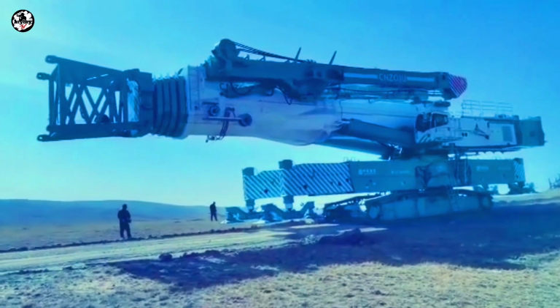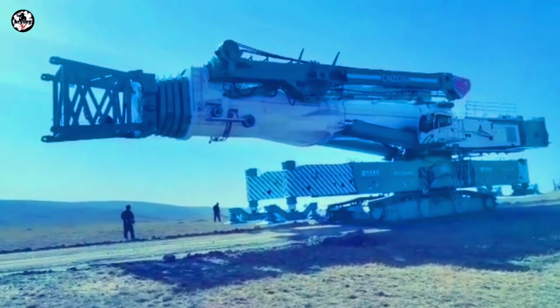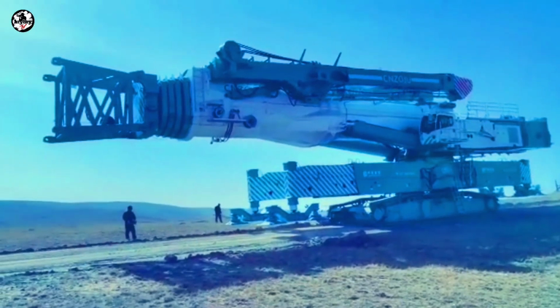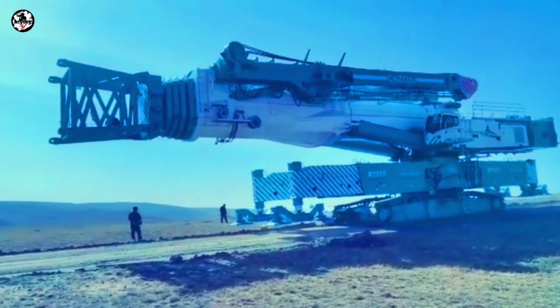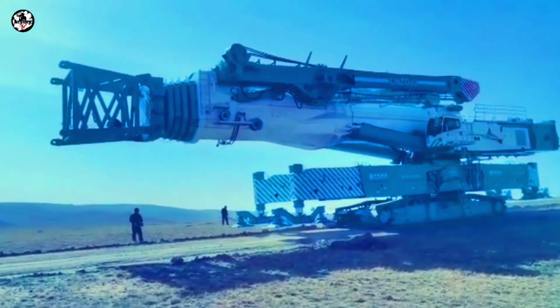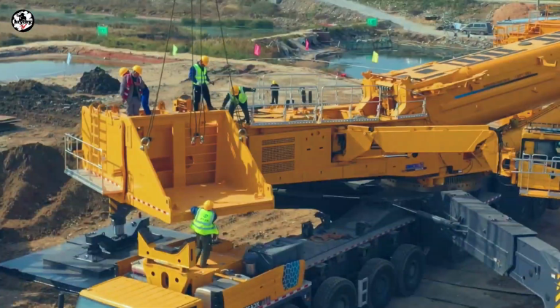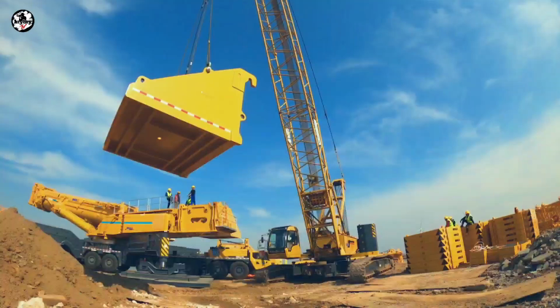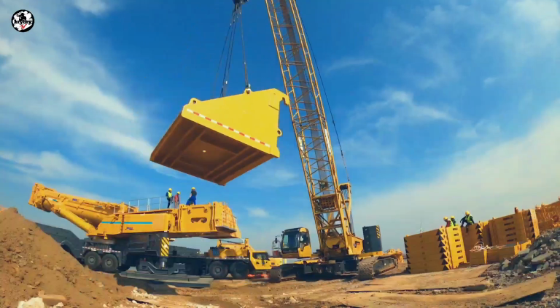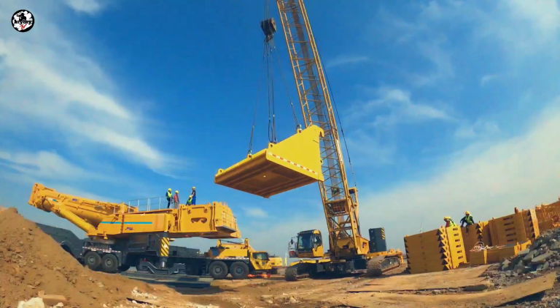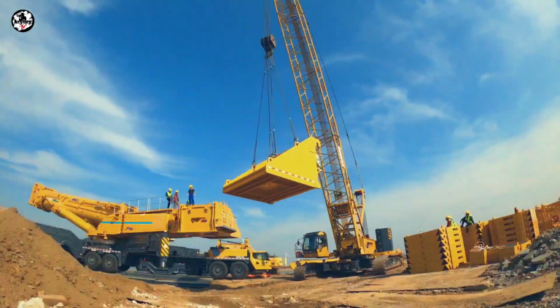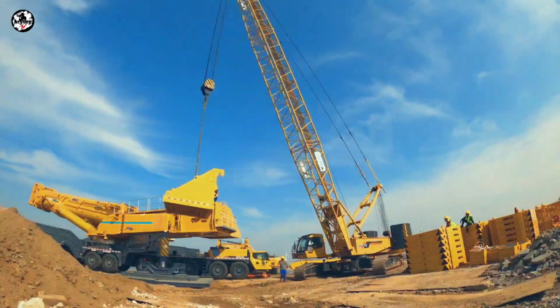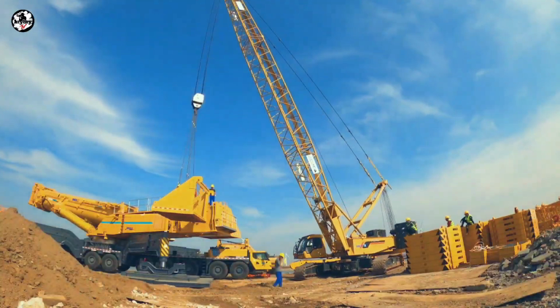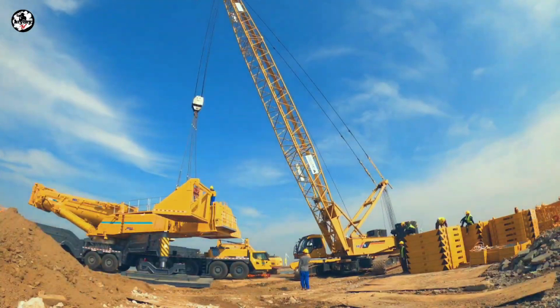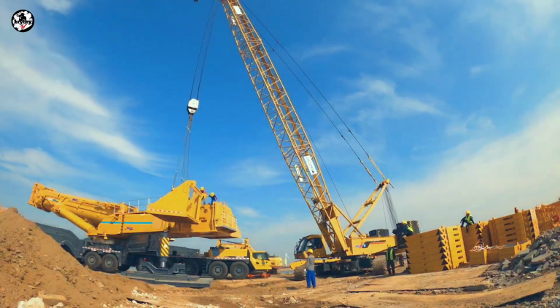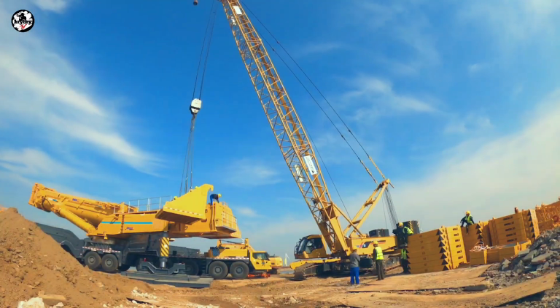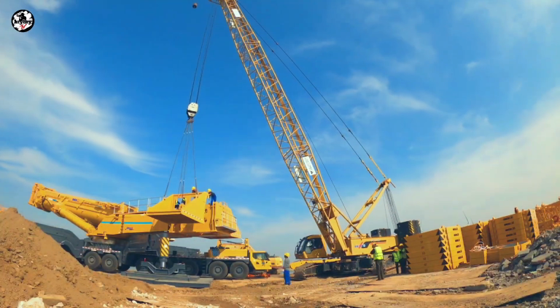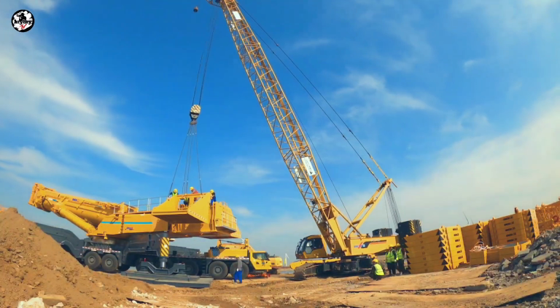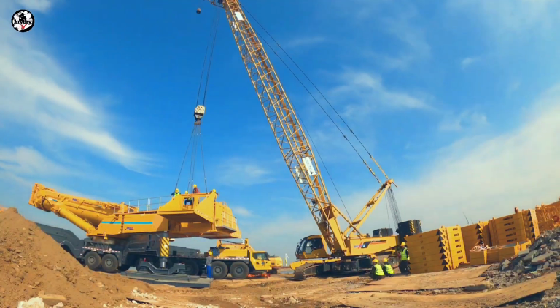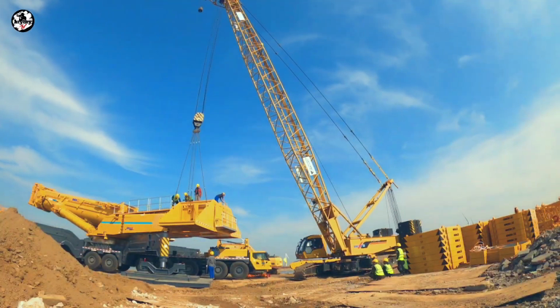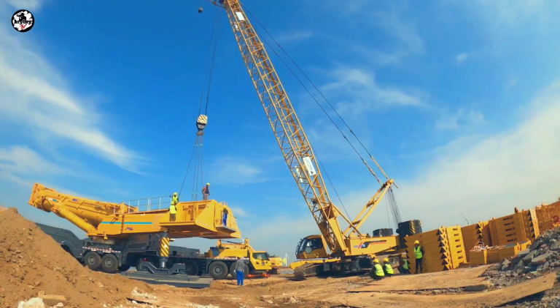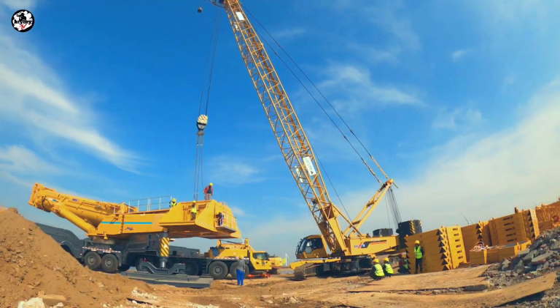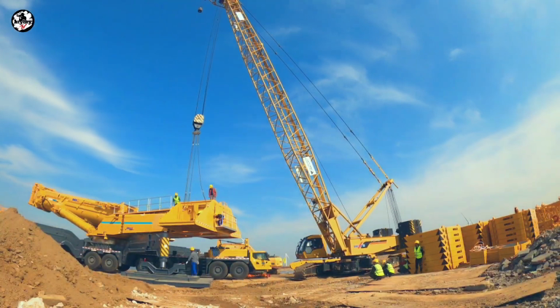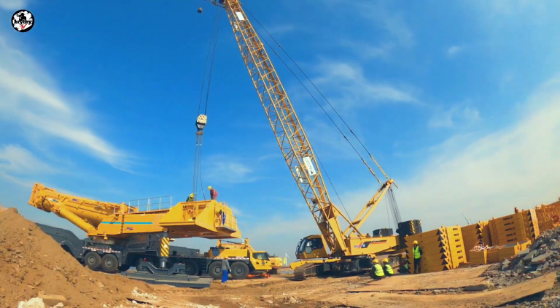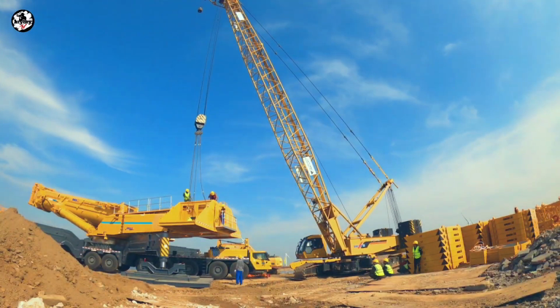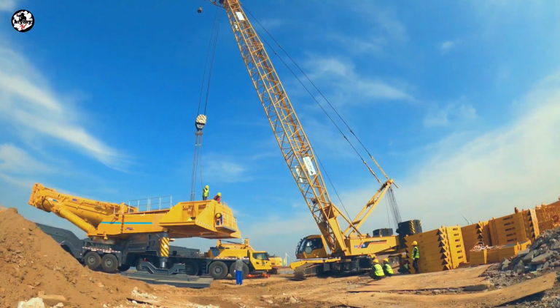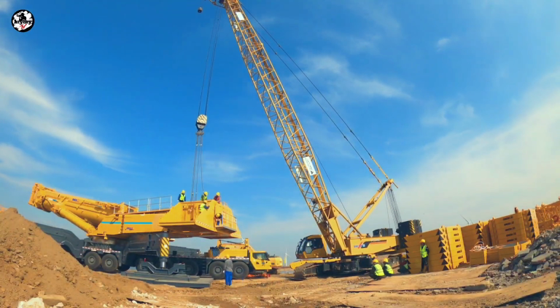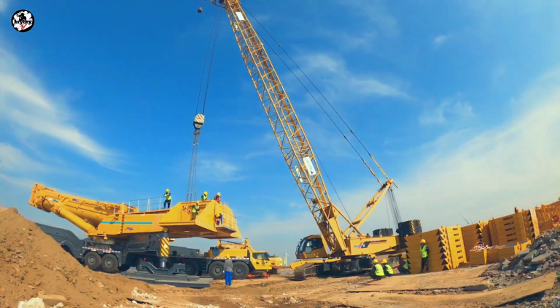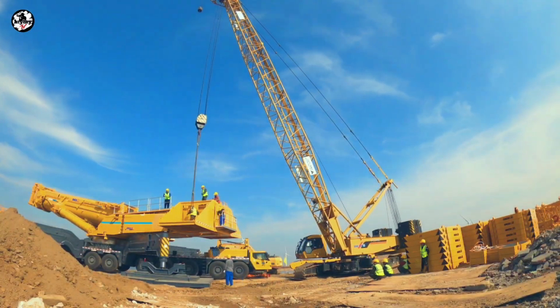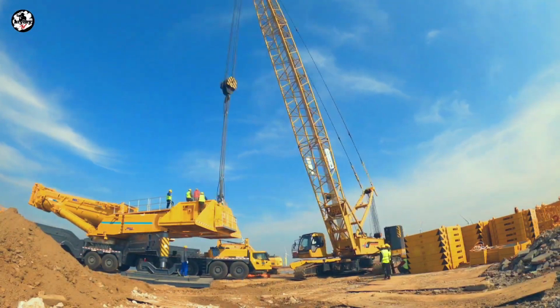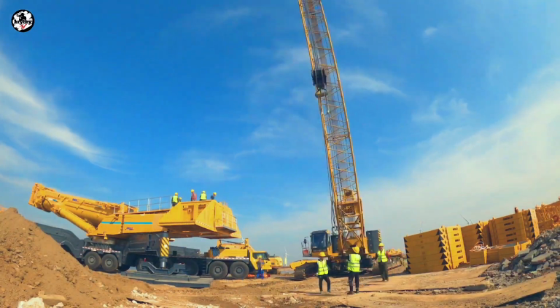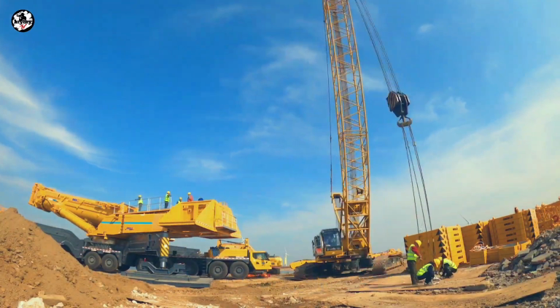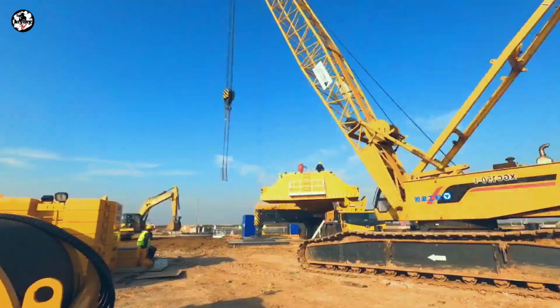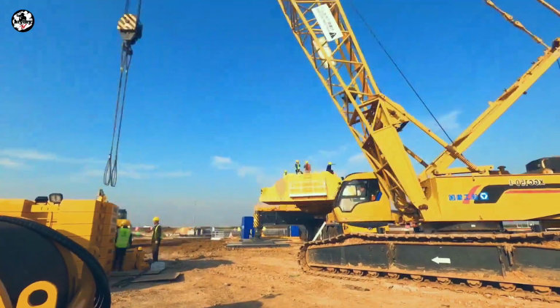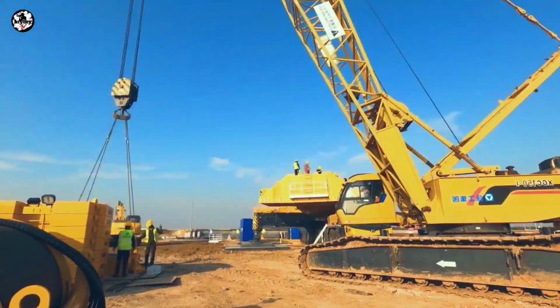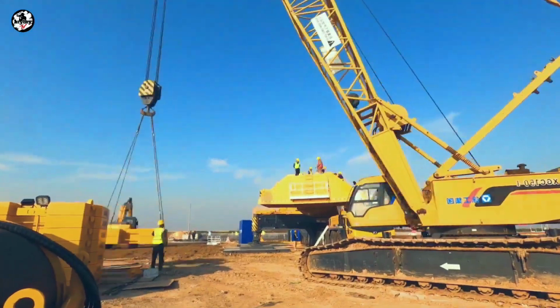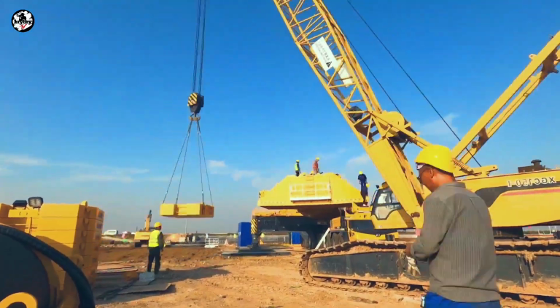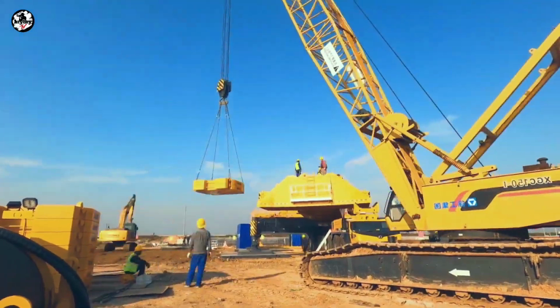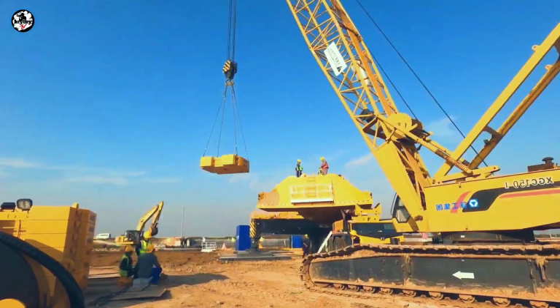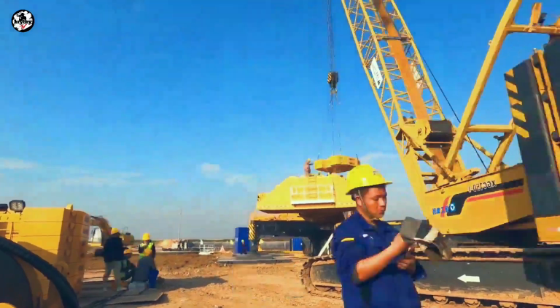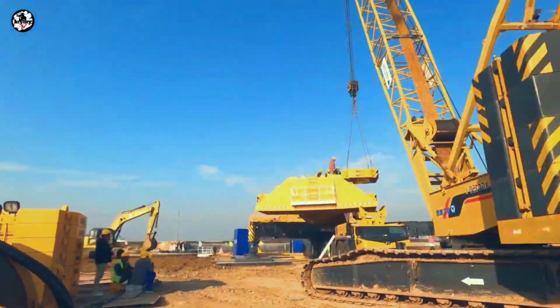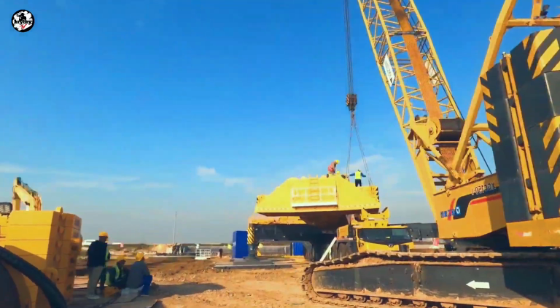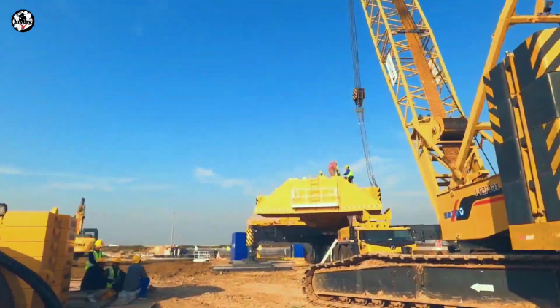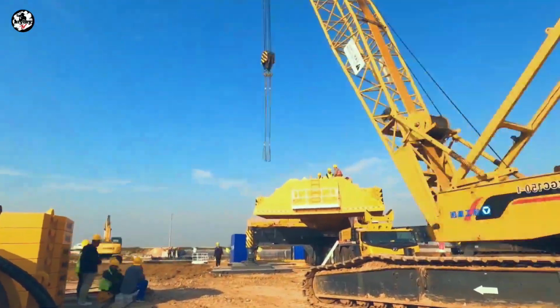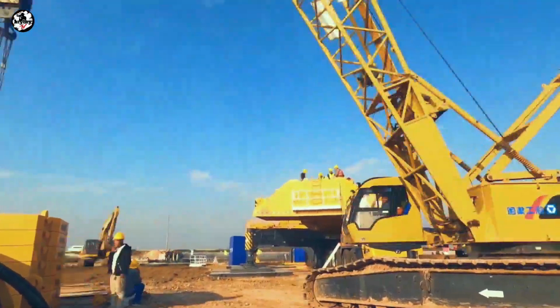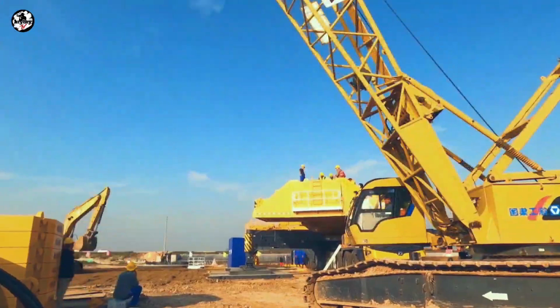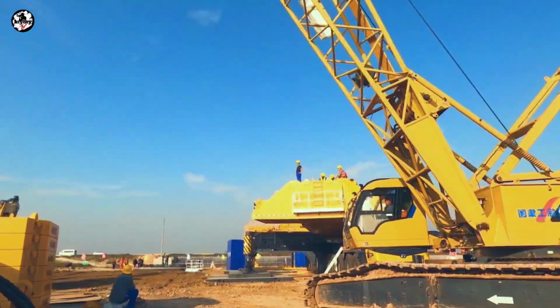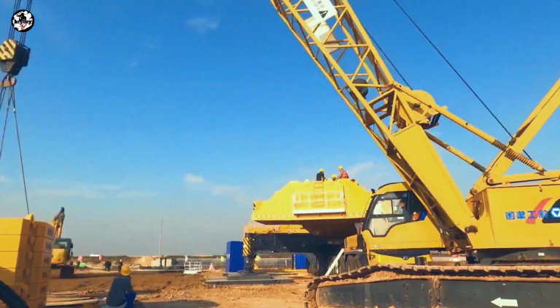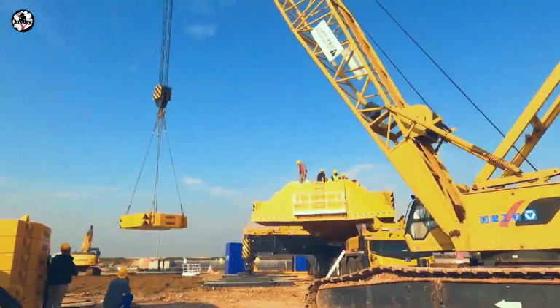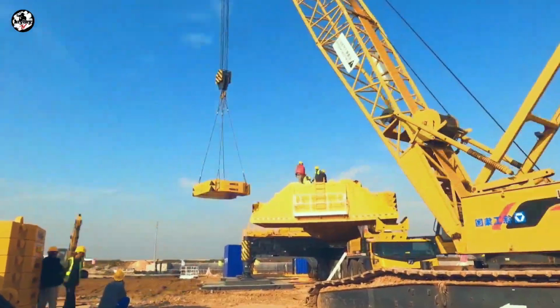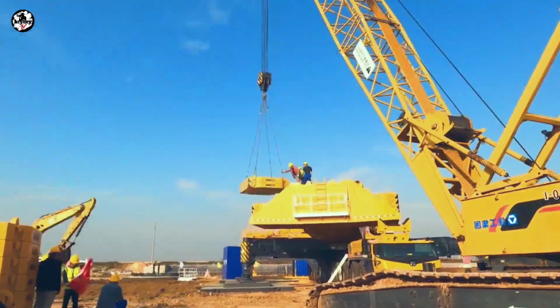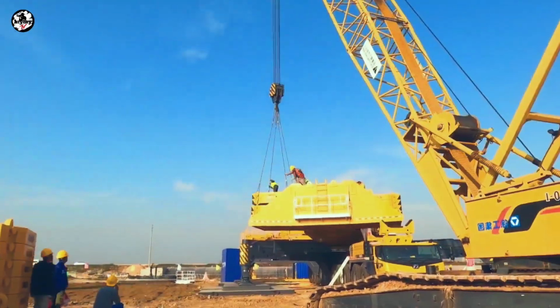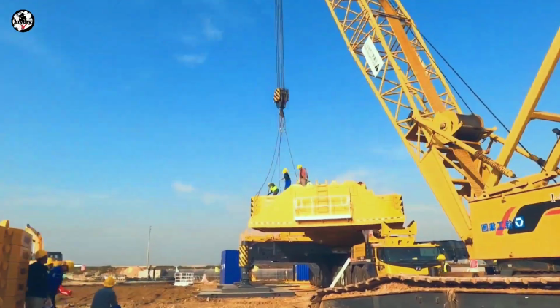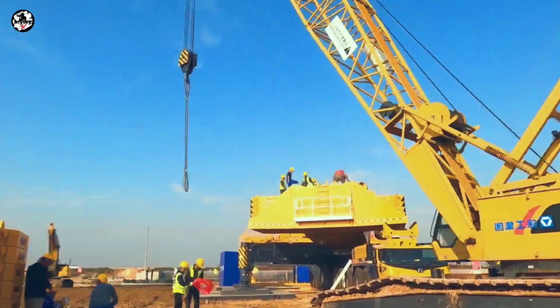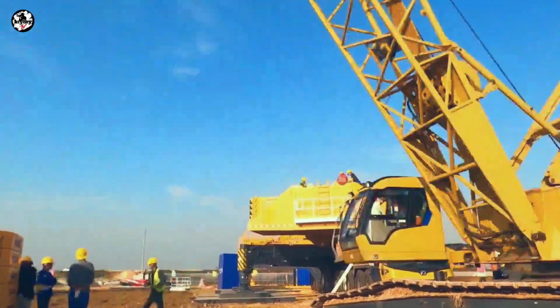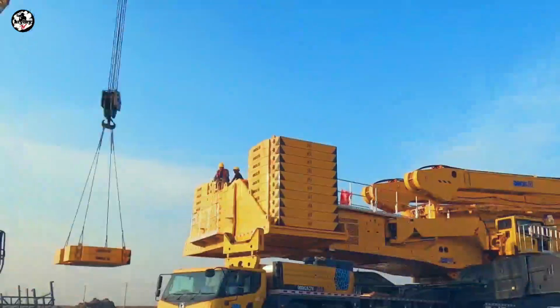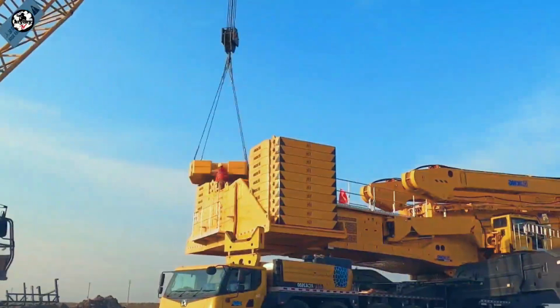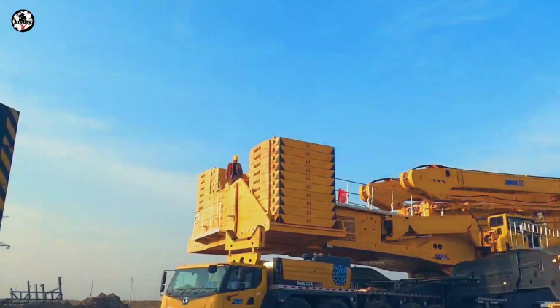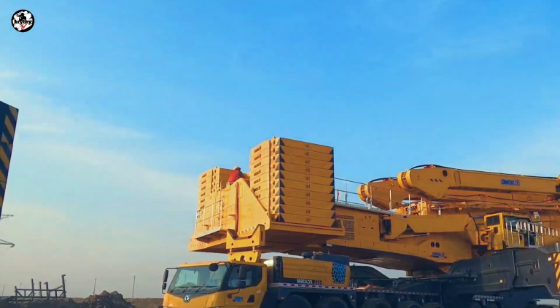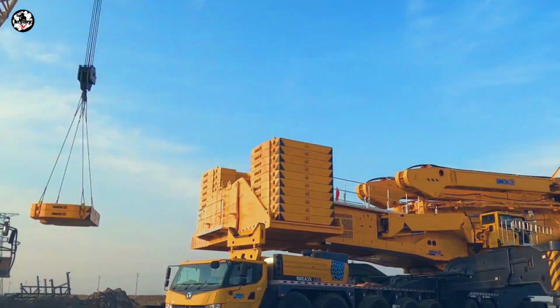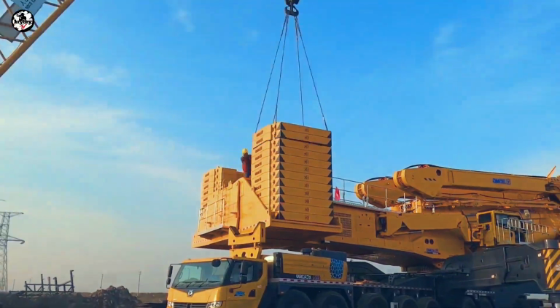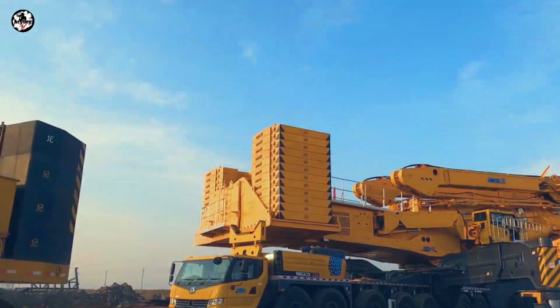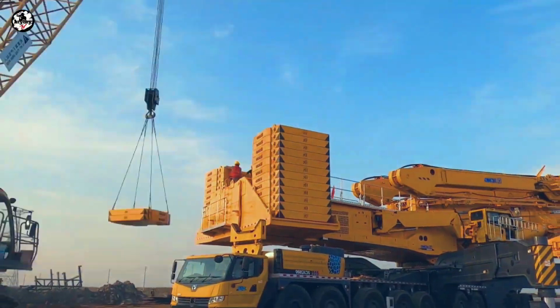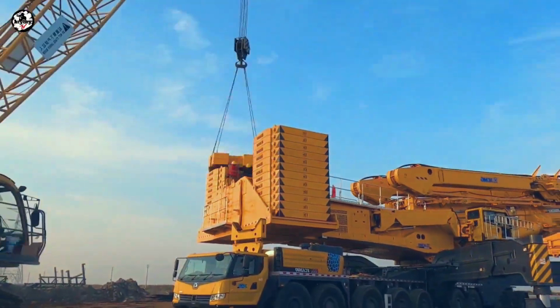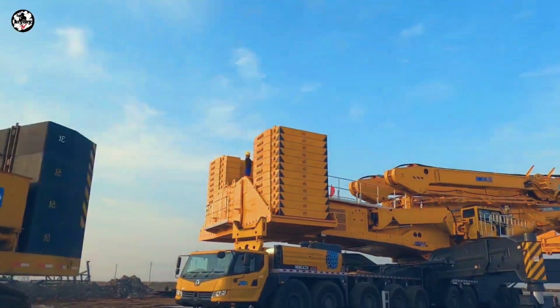In addition, the XCA 2600 can interchange with this model, which makes this crane more versatile.